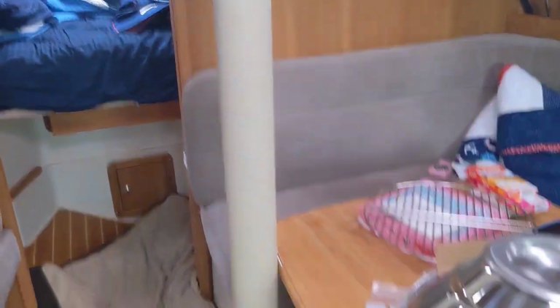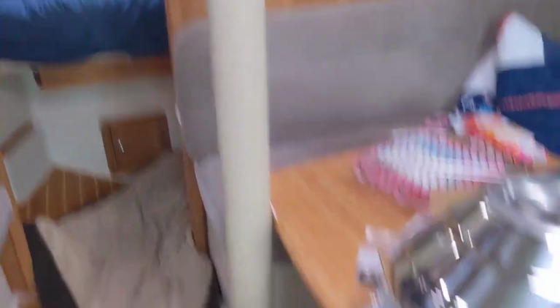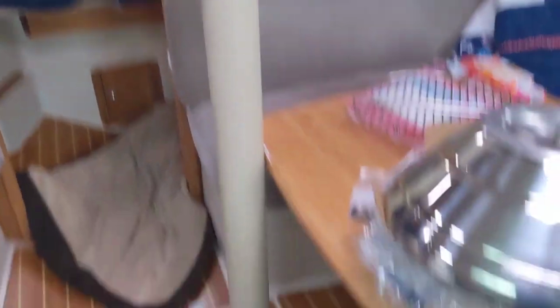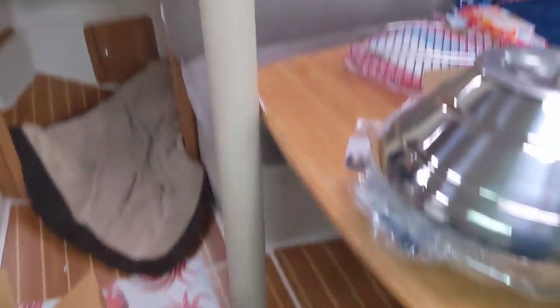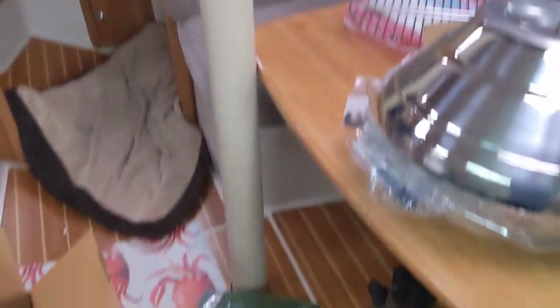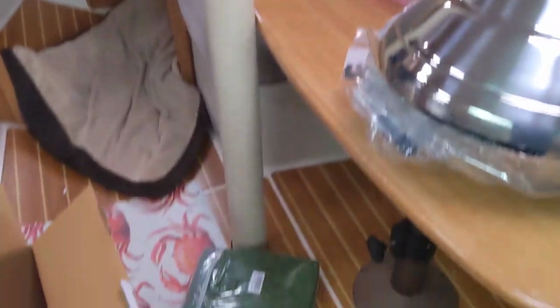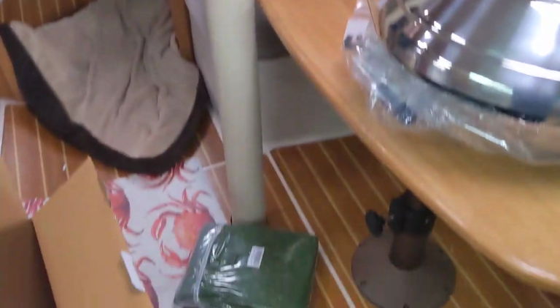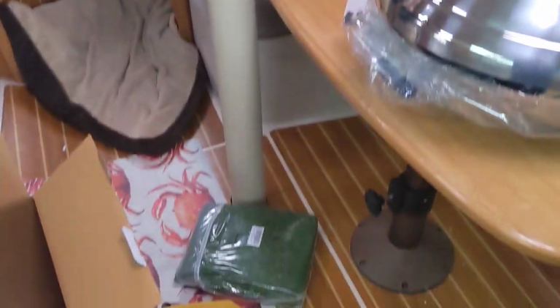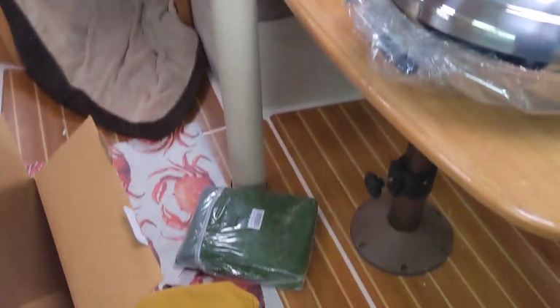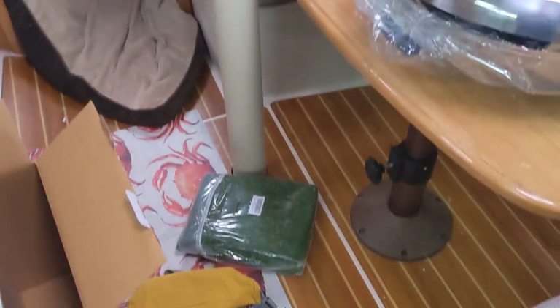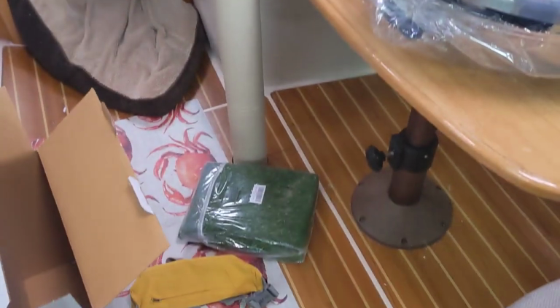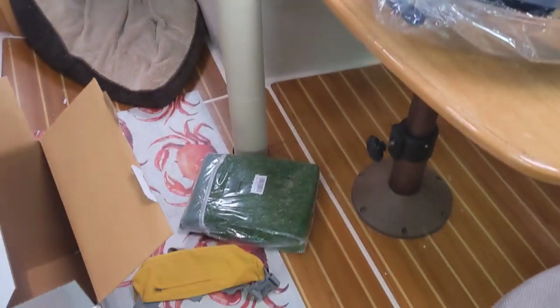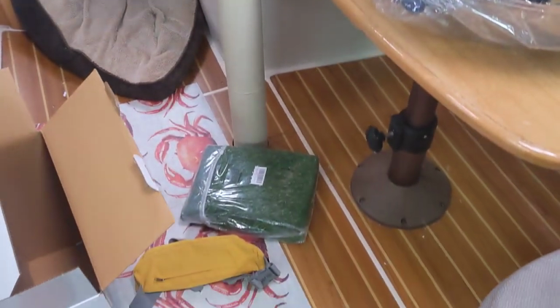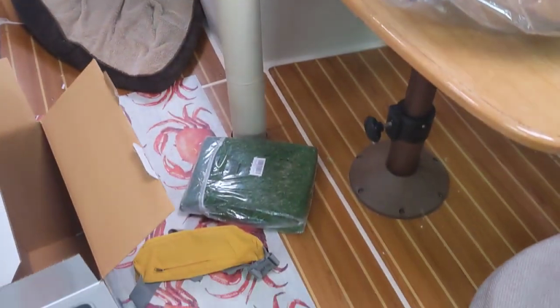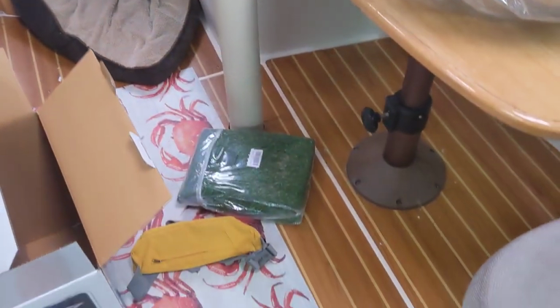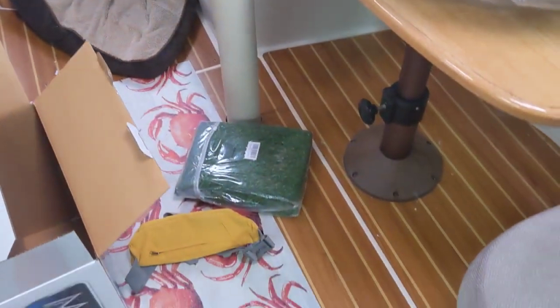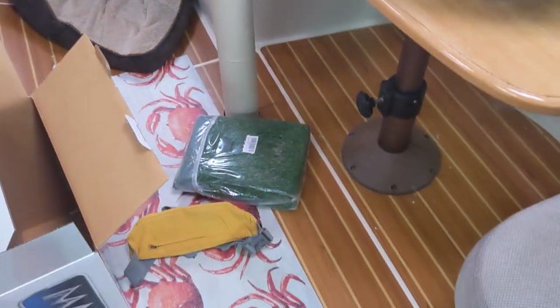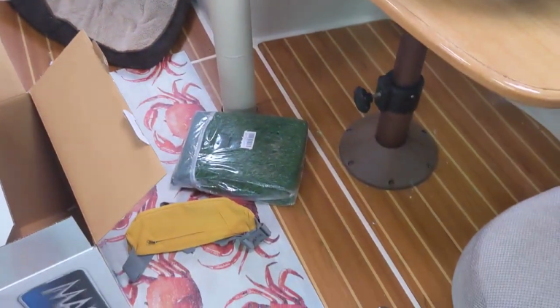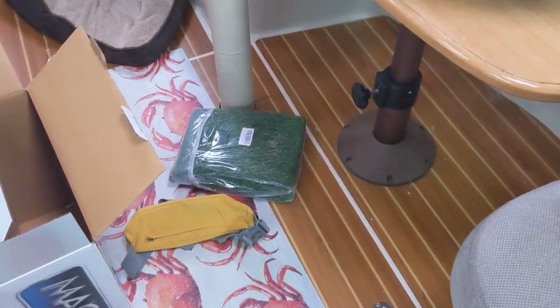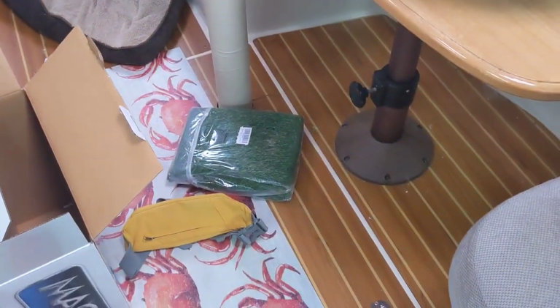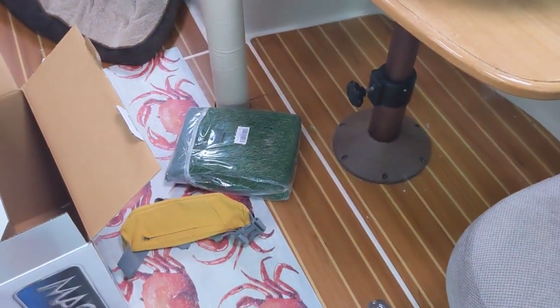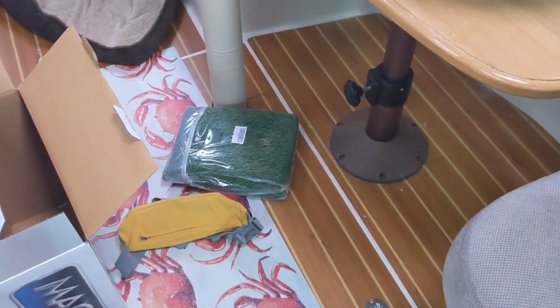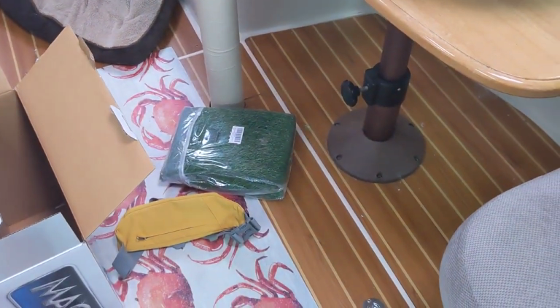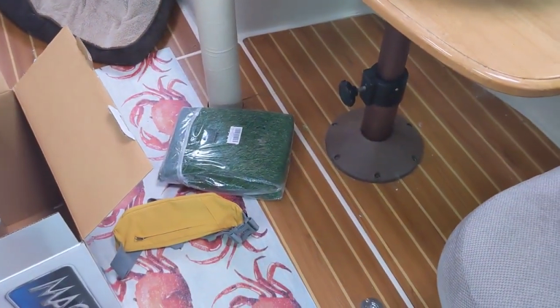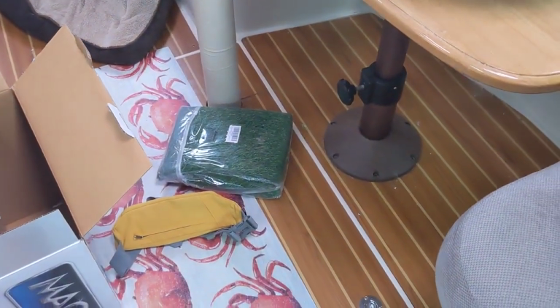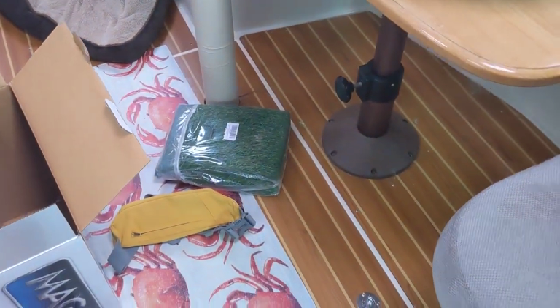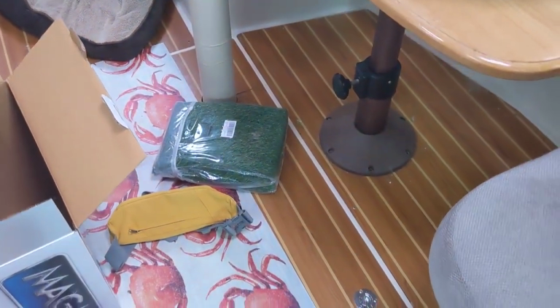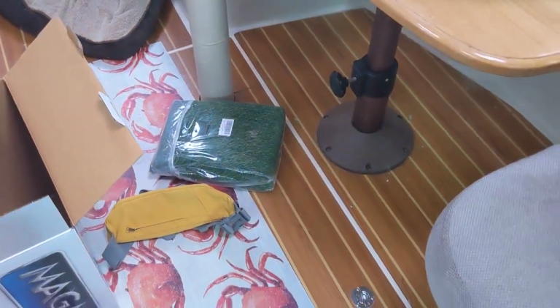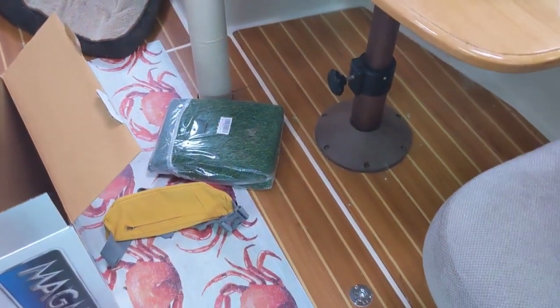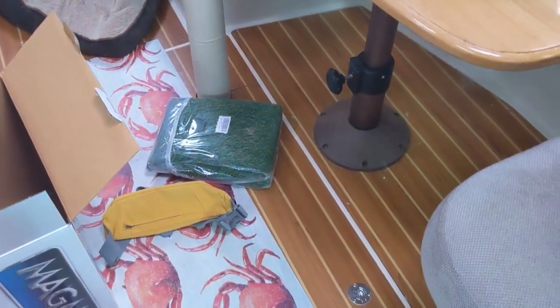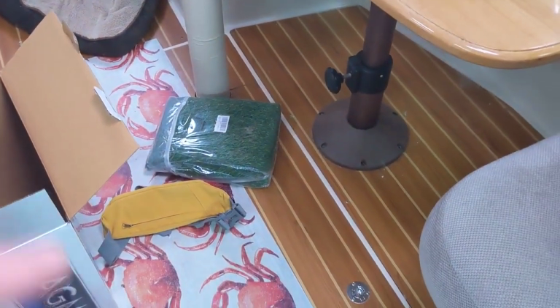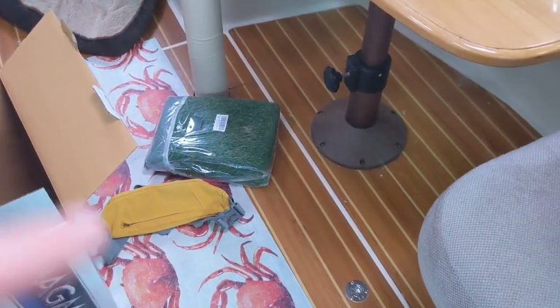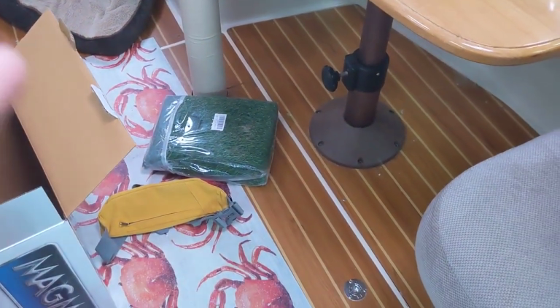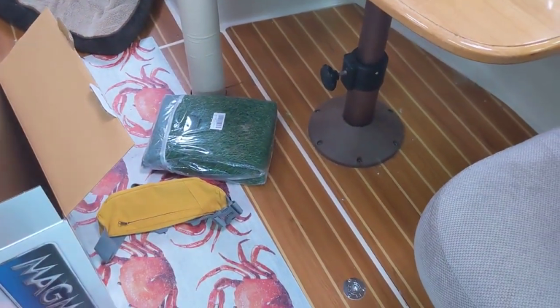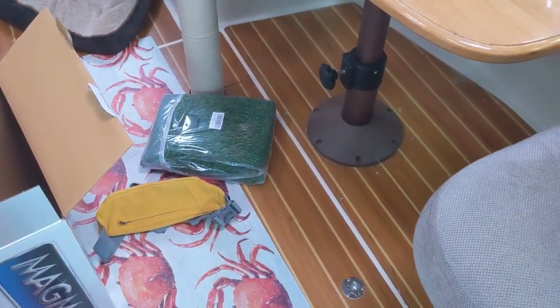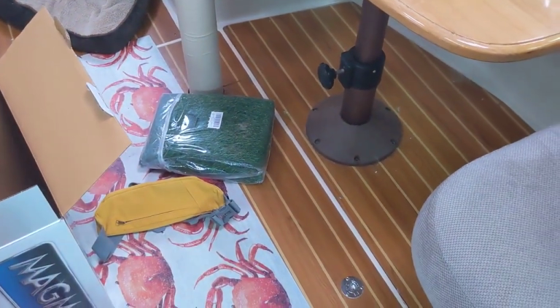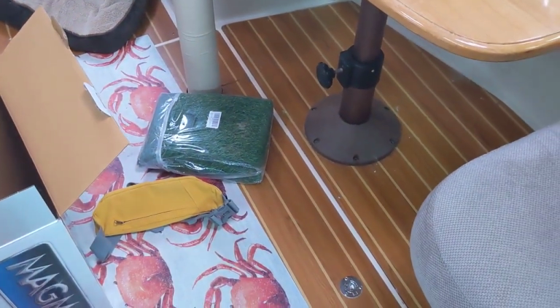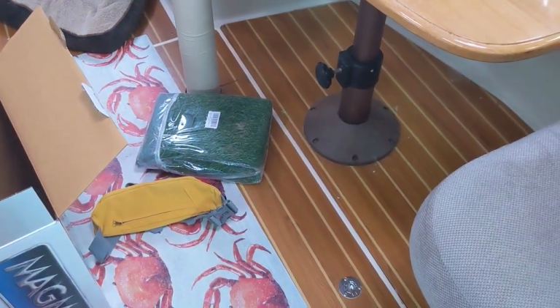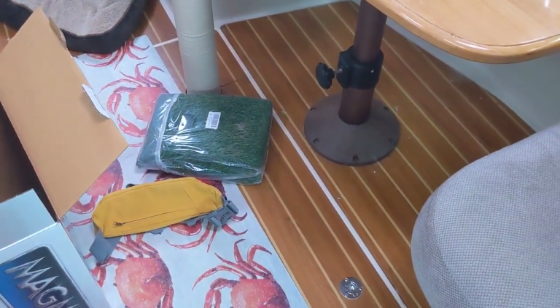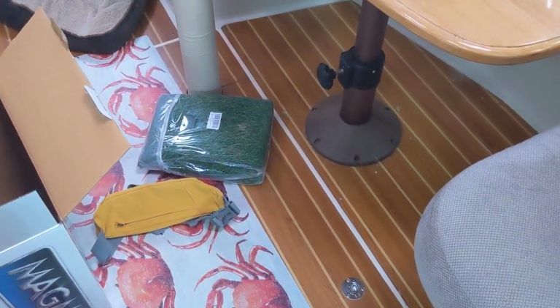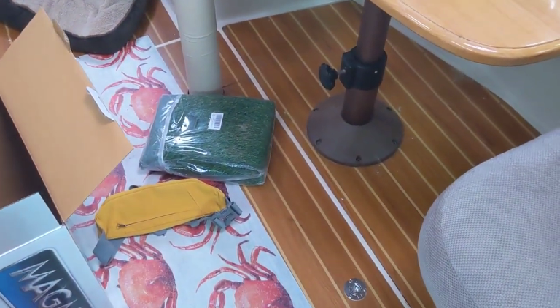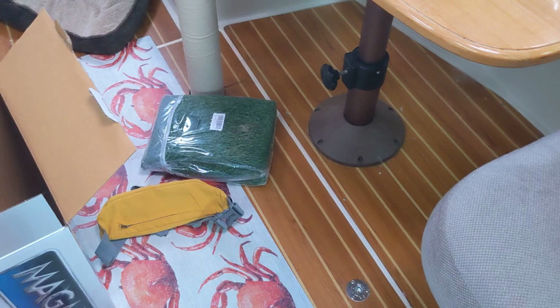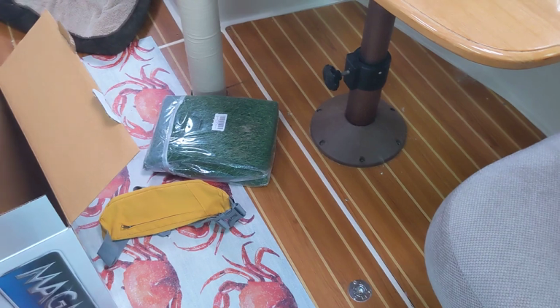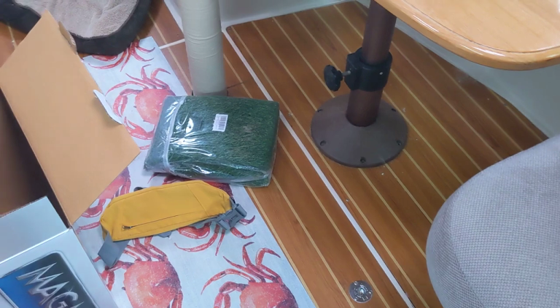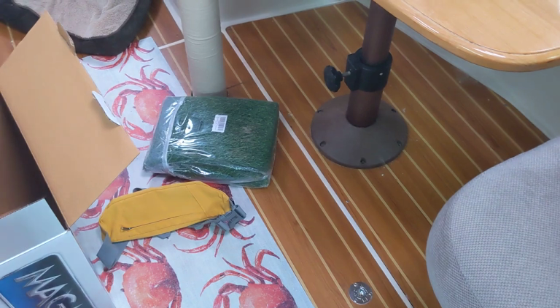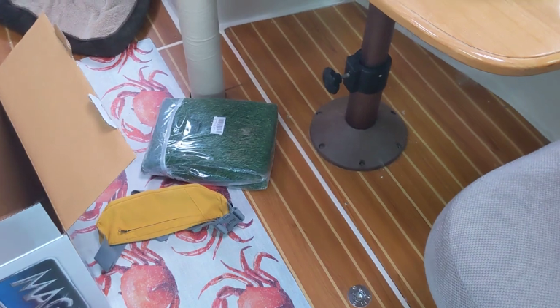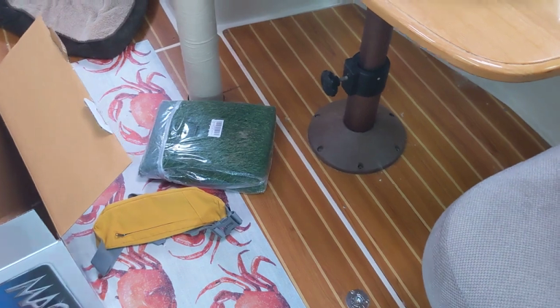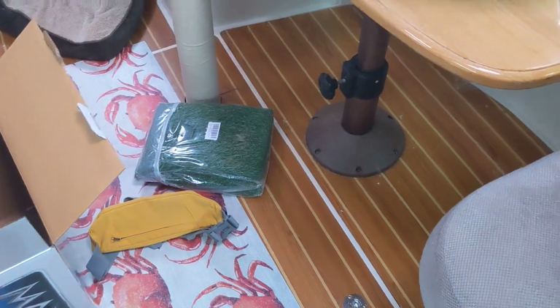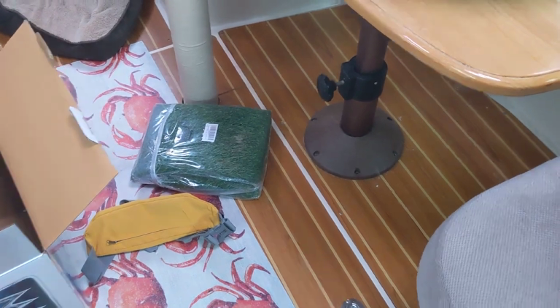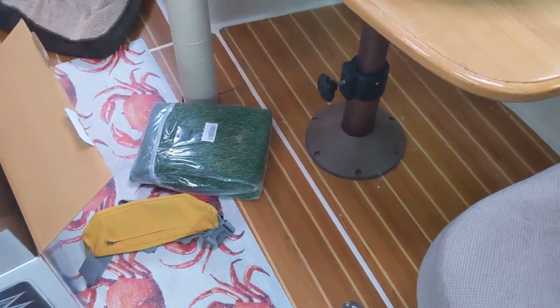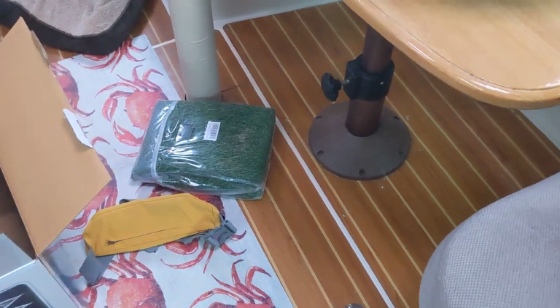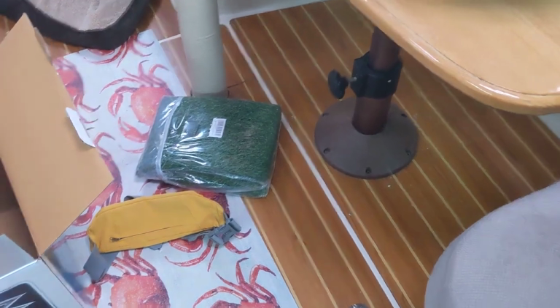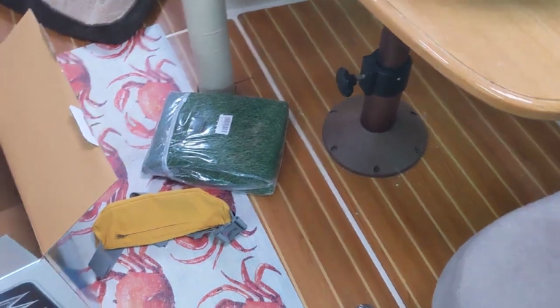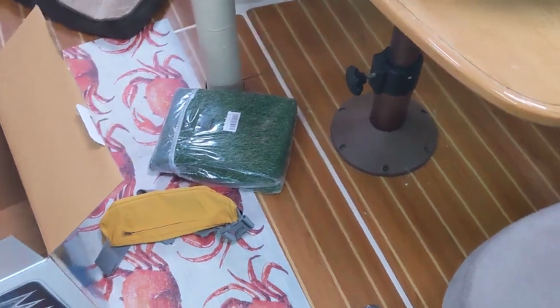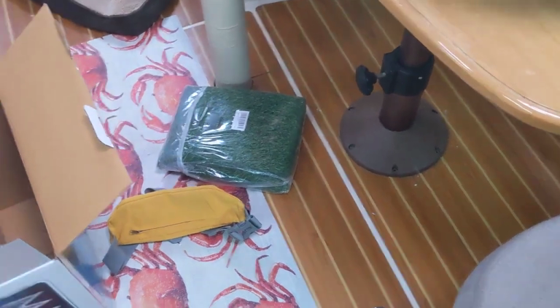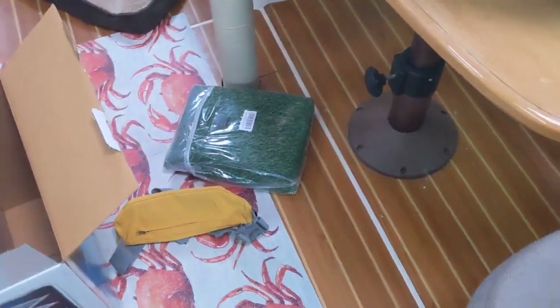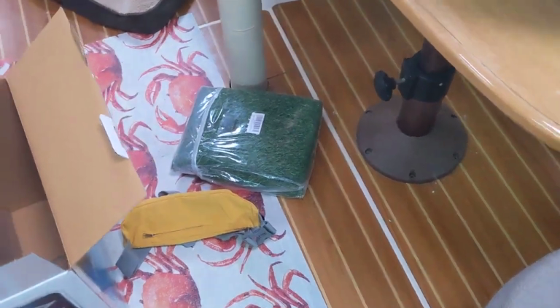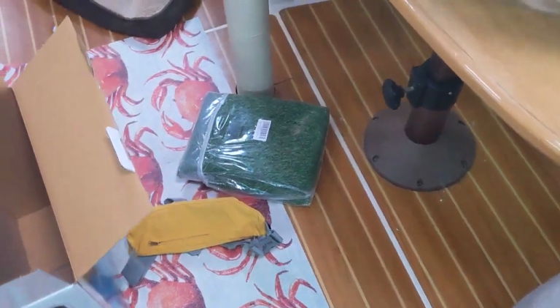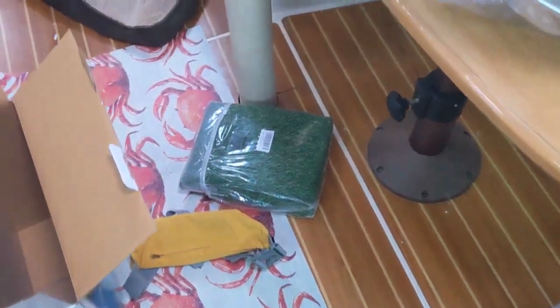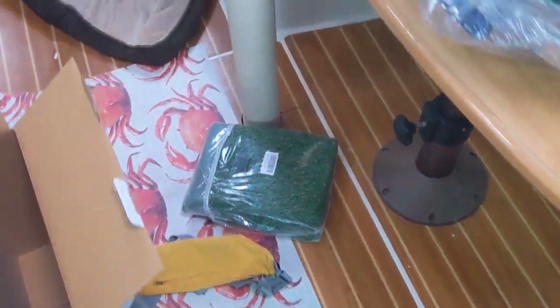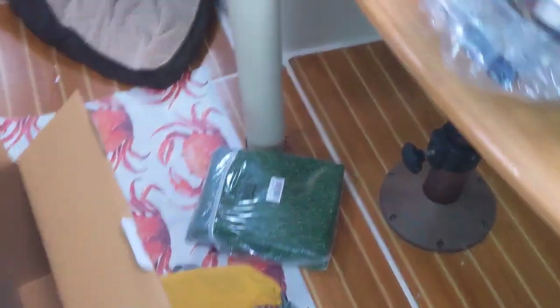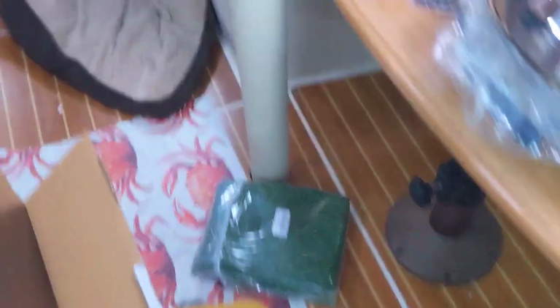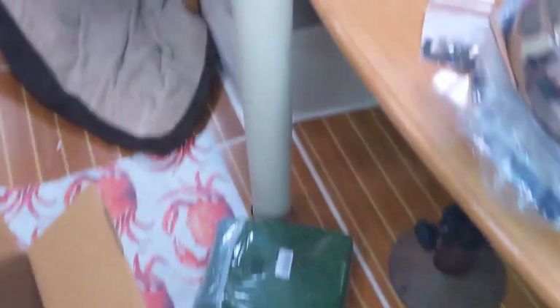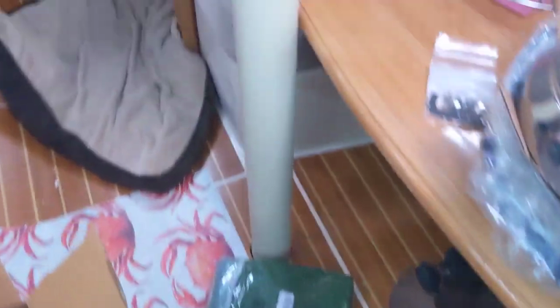I've installed two brand new bilge pumps, so if we have any issues with that, we've got backups.